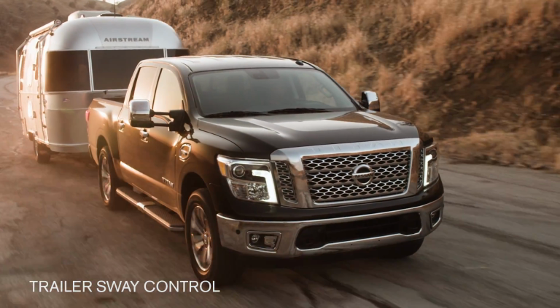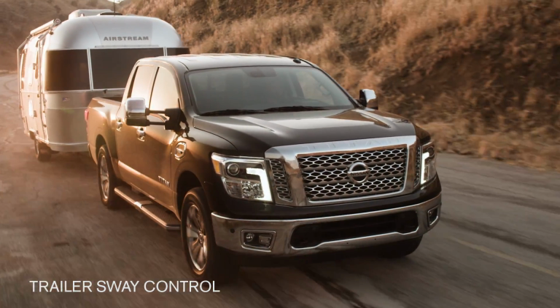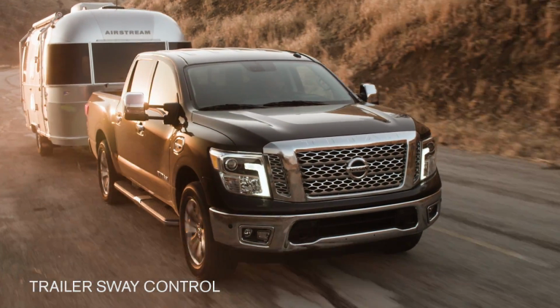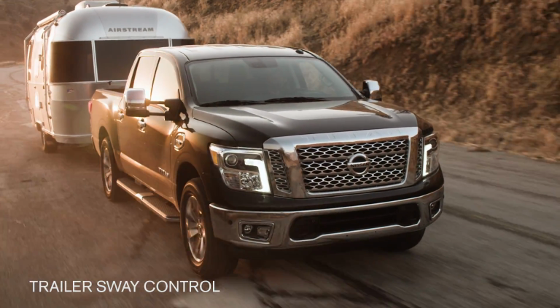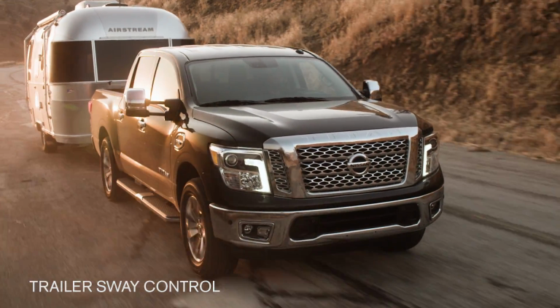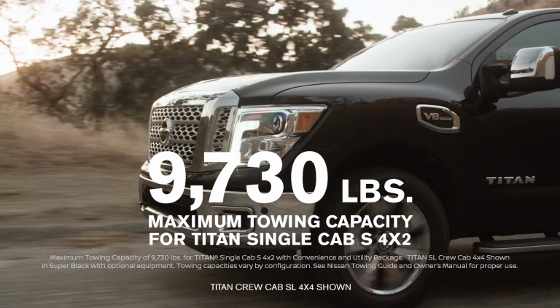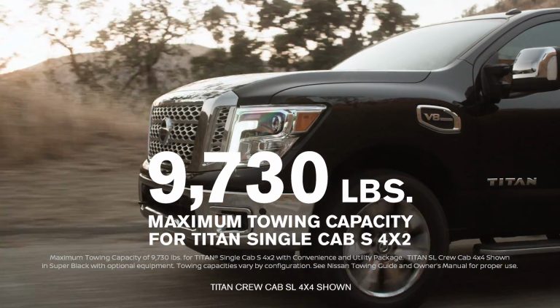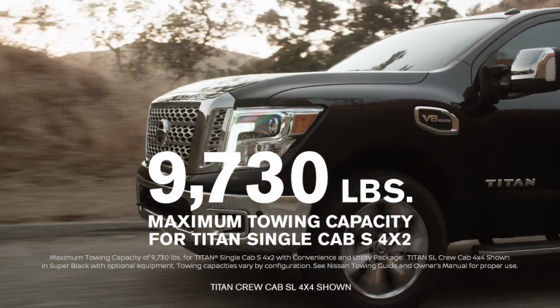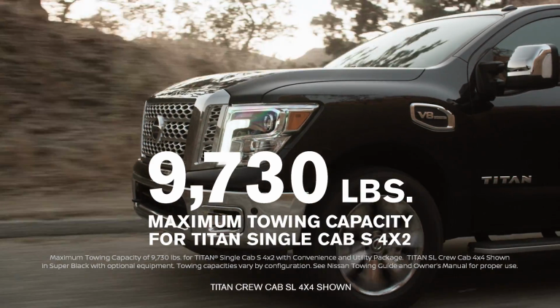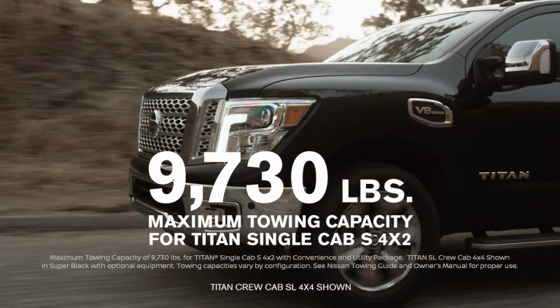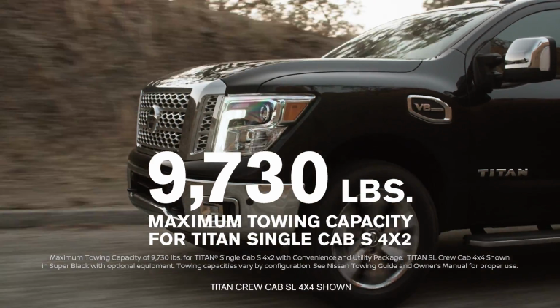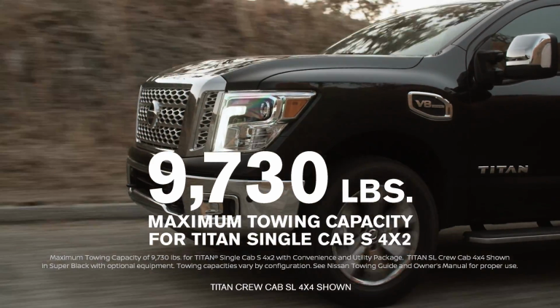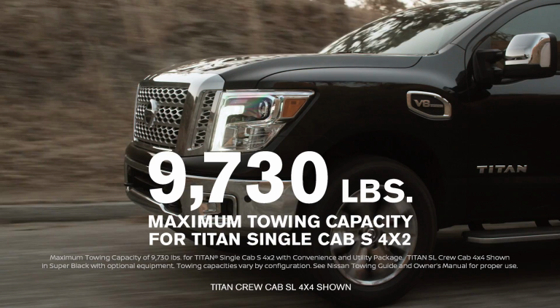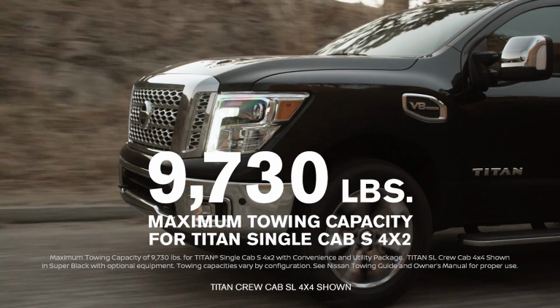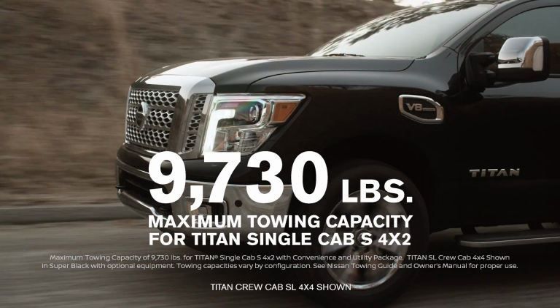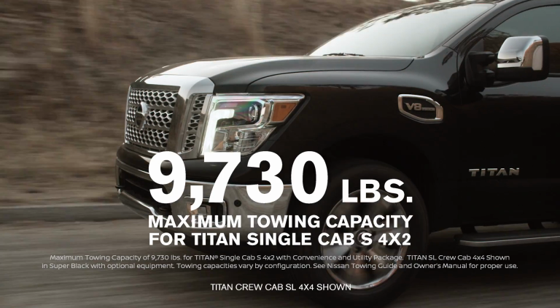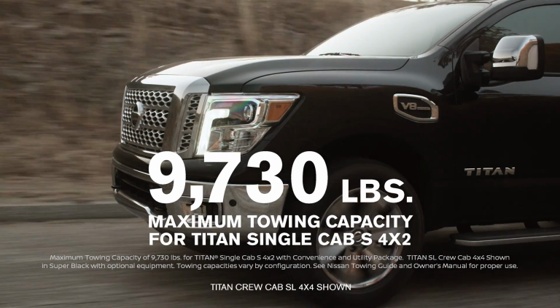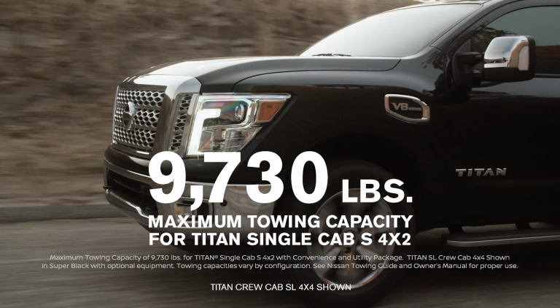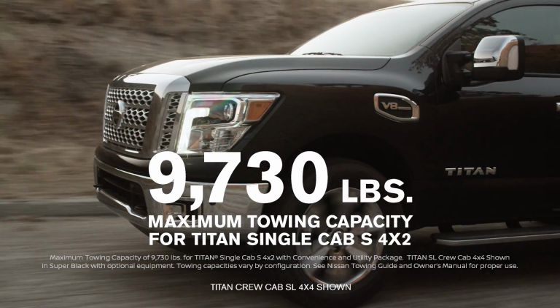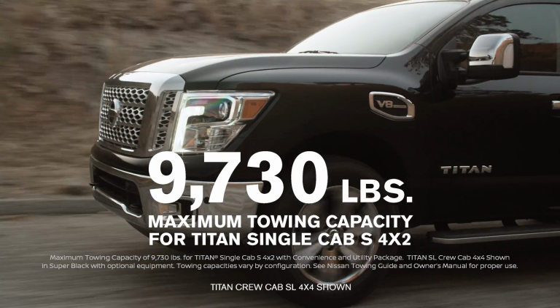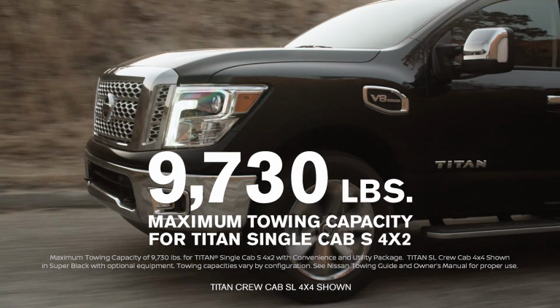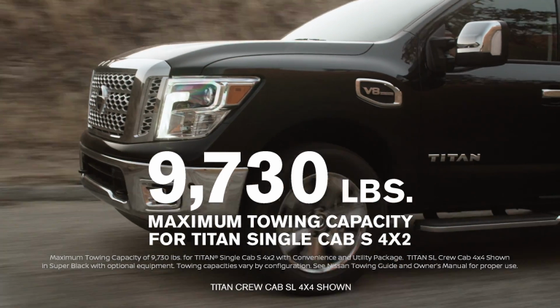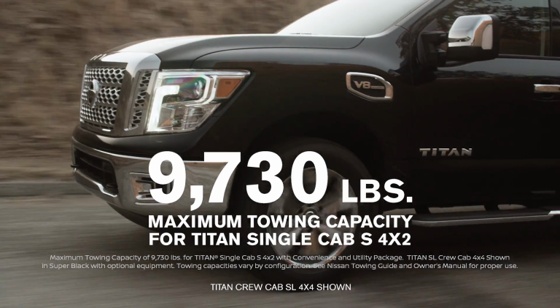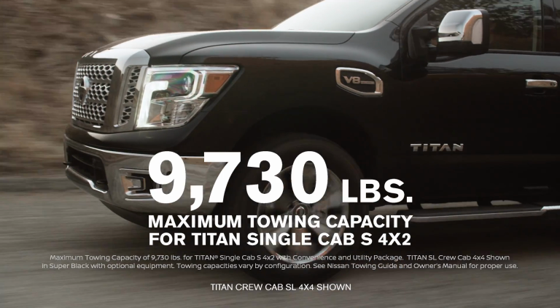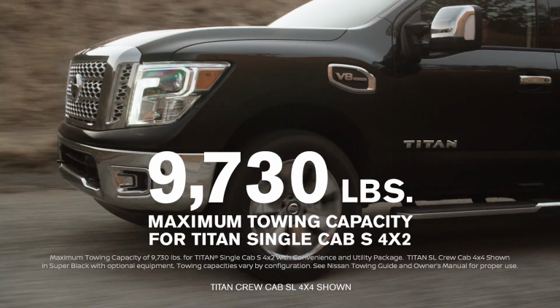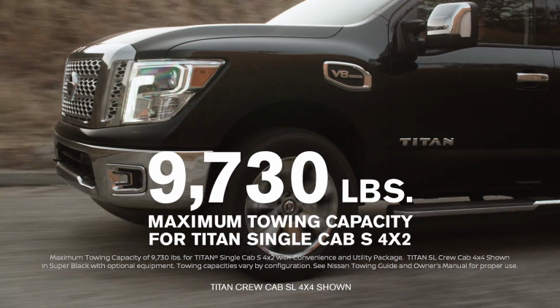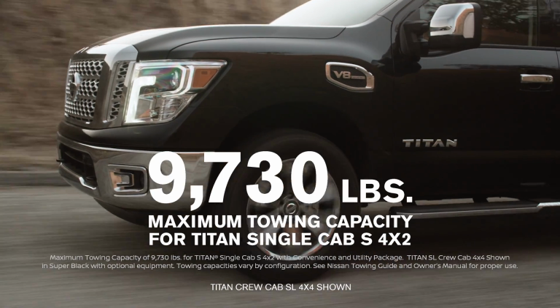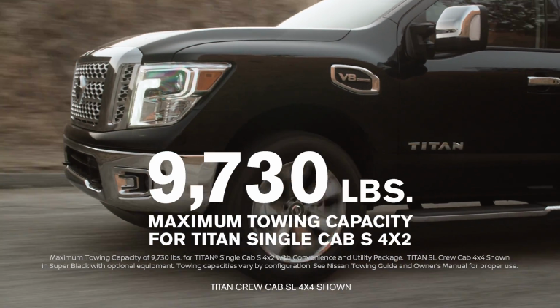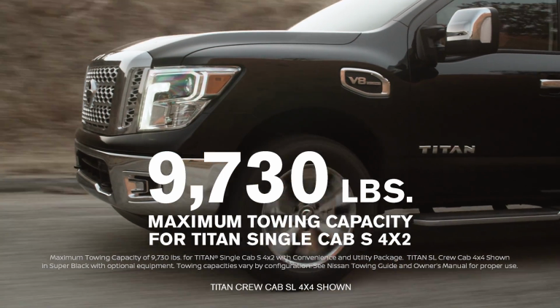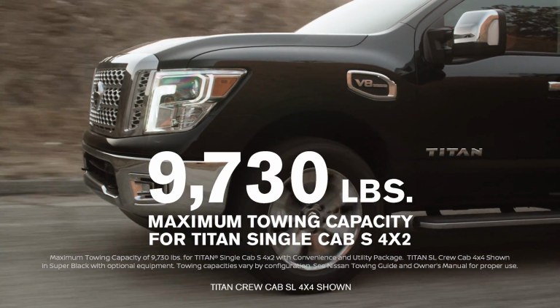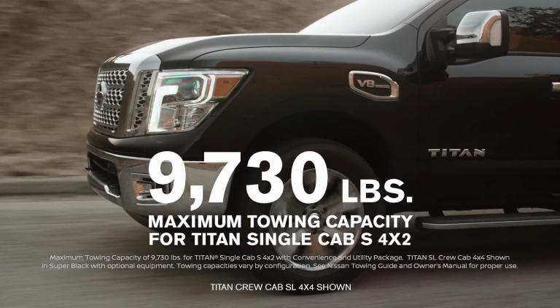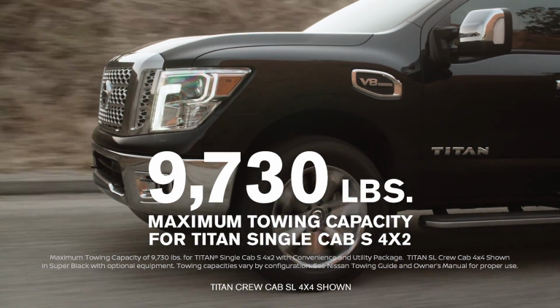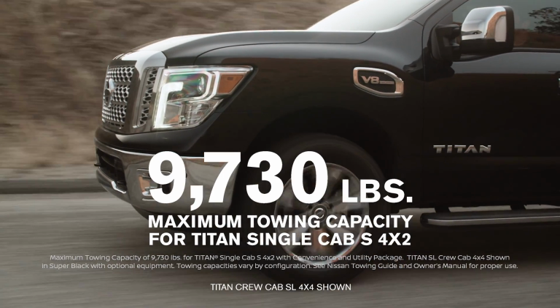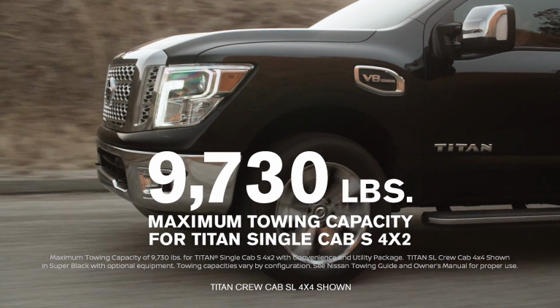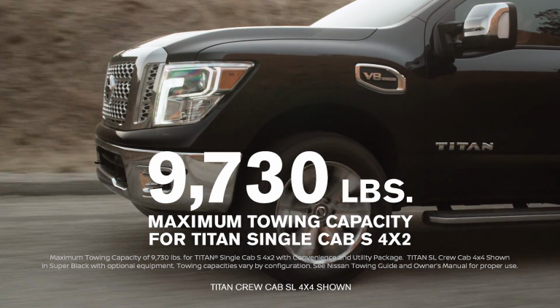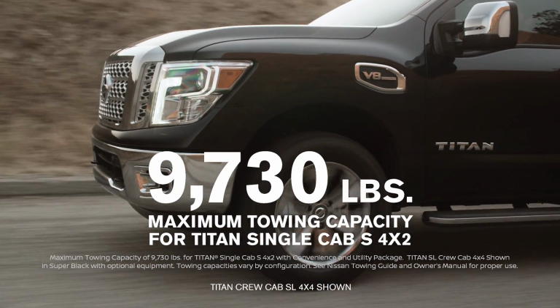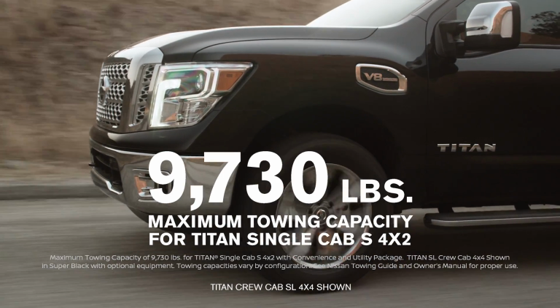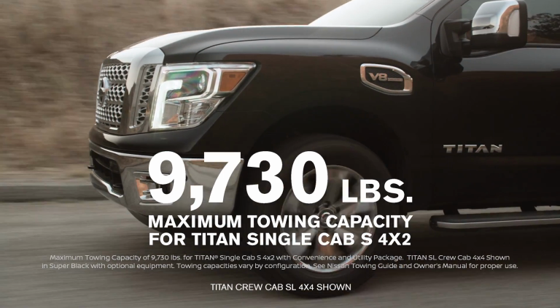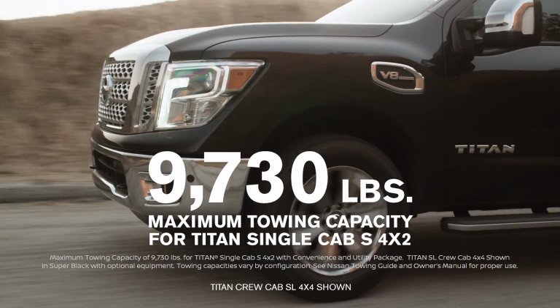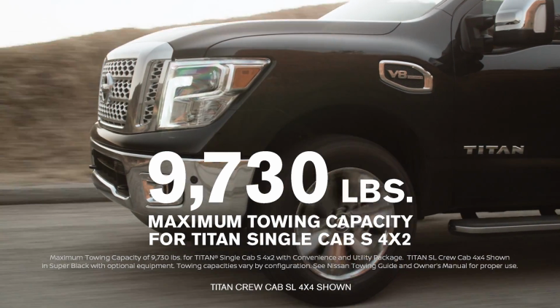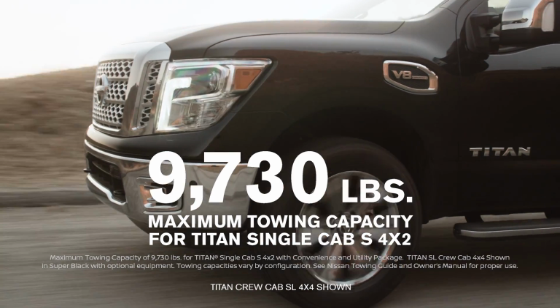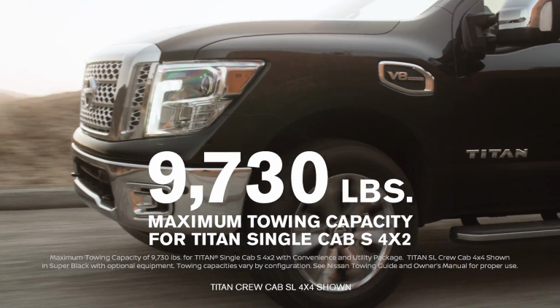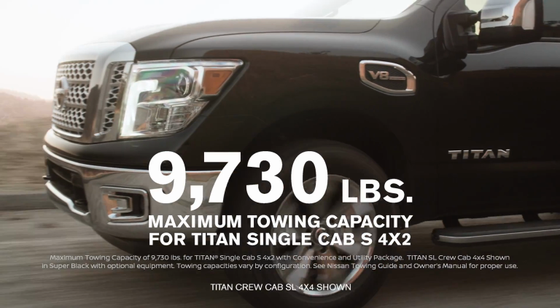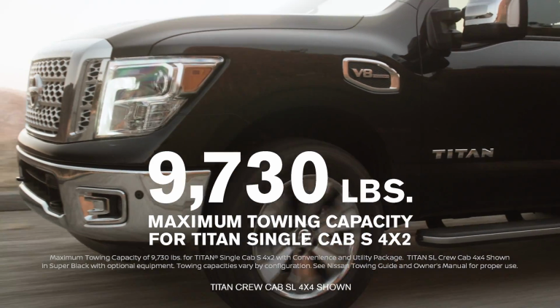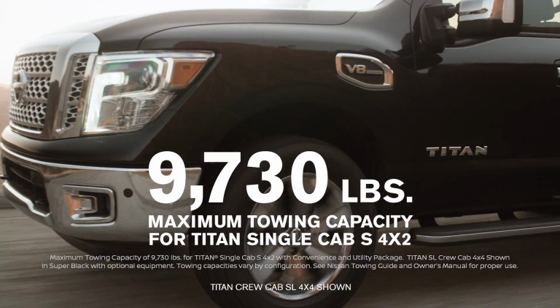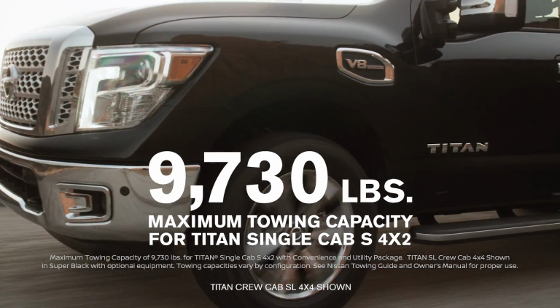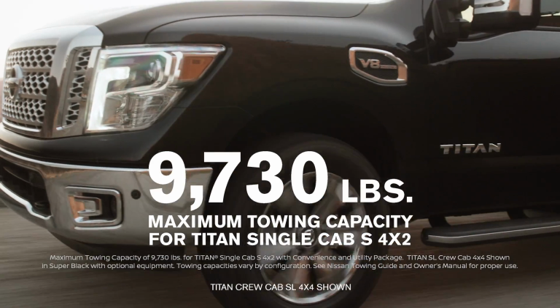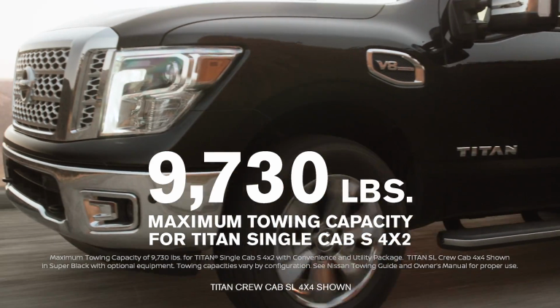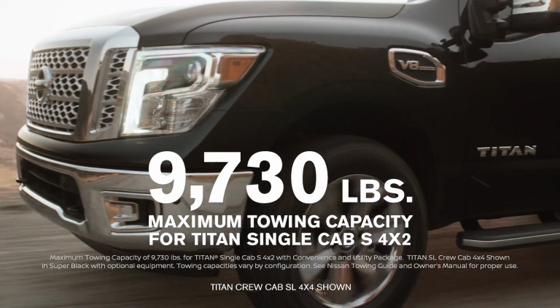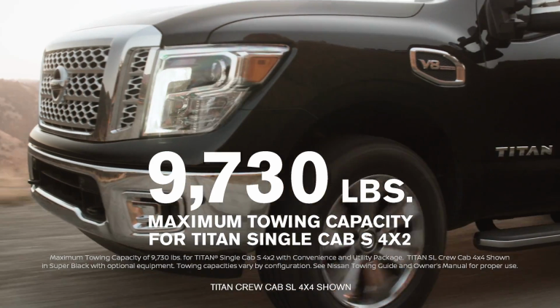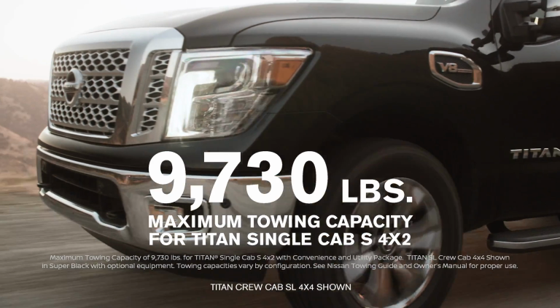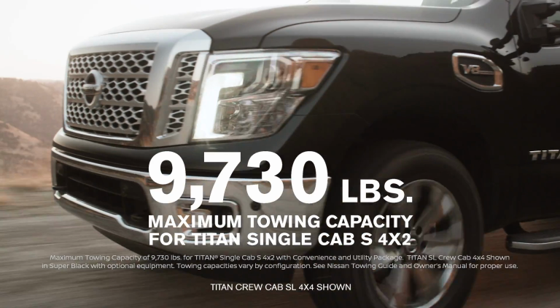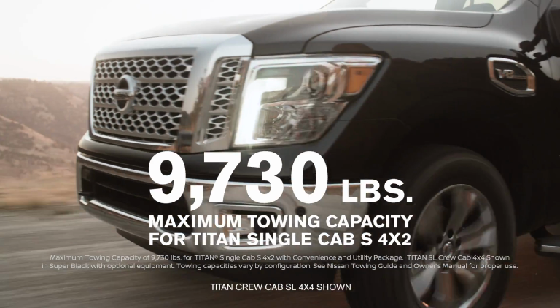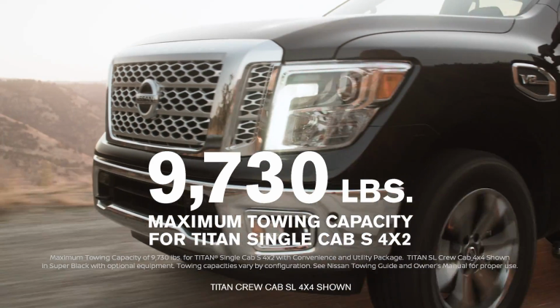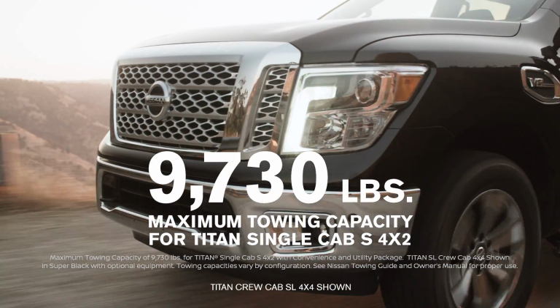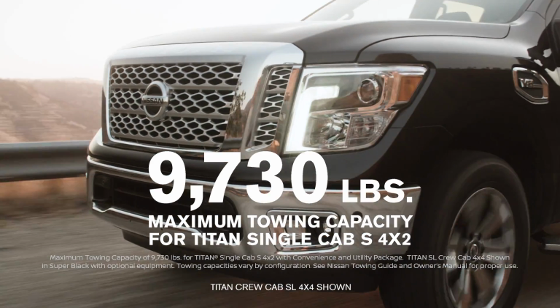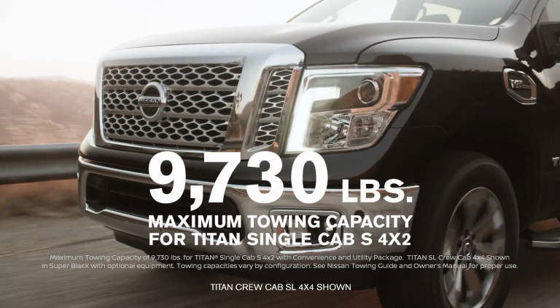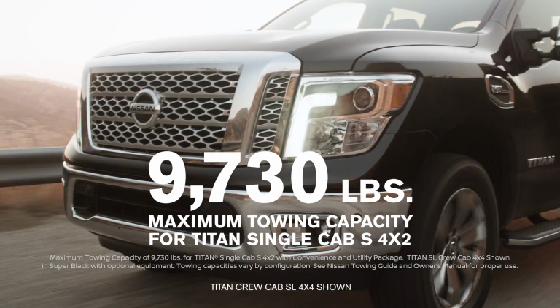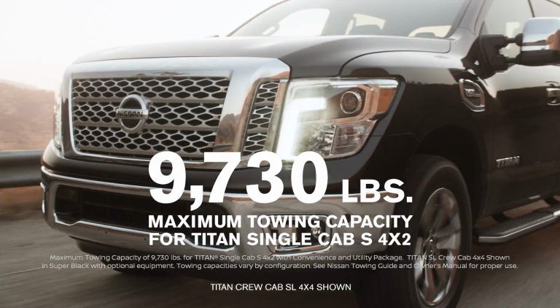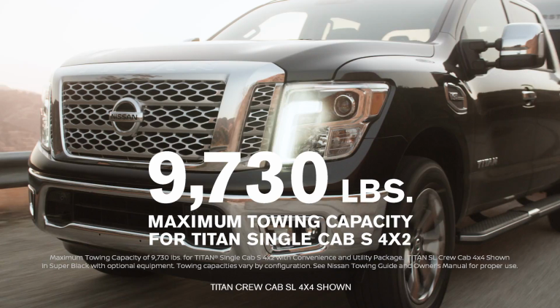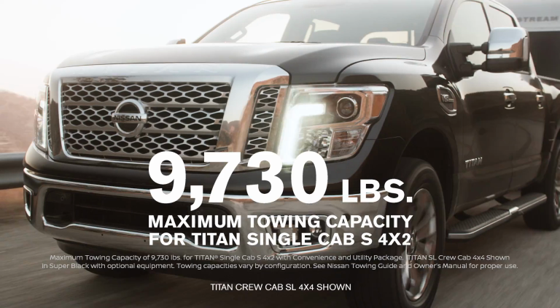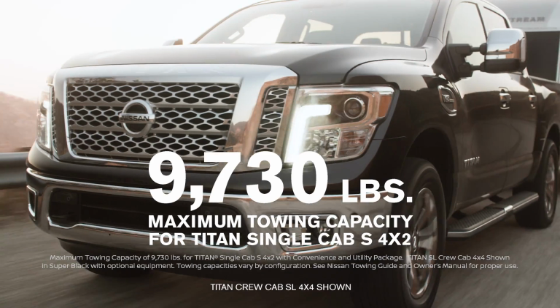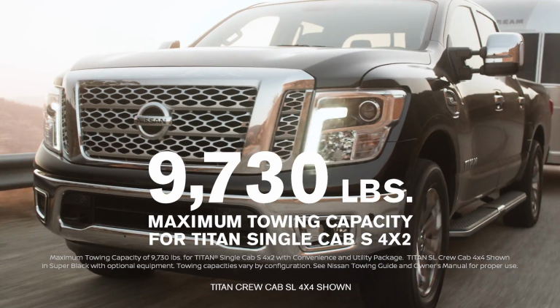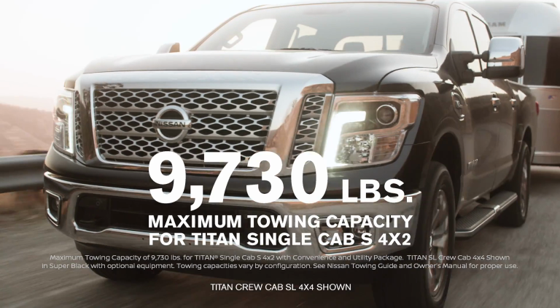With up to 9,730 pounds of maximum towing capacity and advanced technology, Titan knows how to bring it.